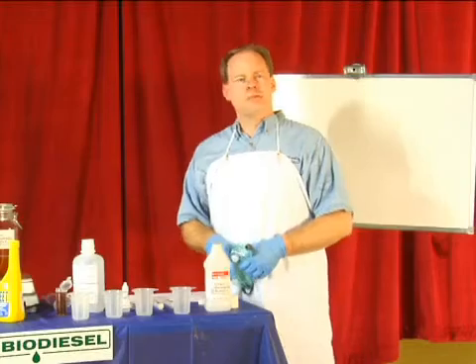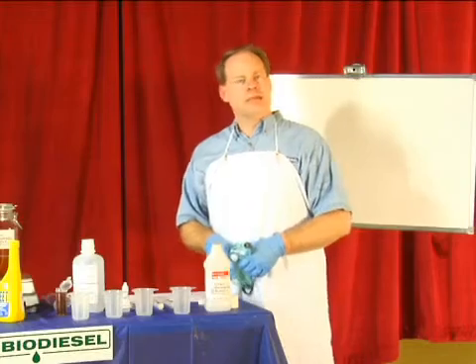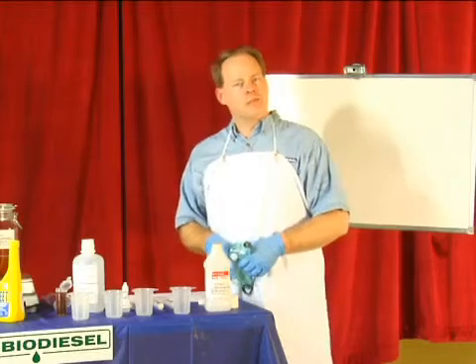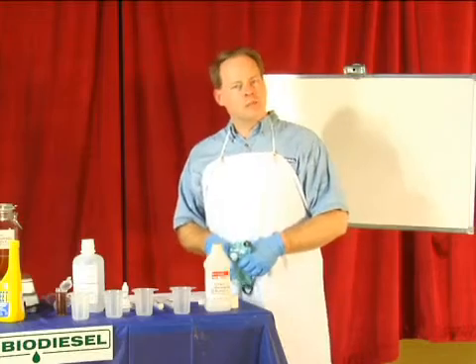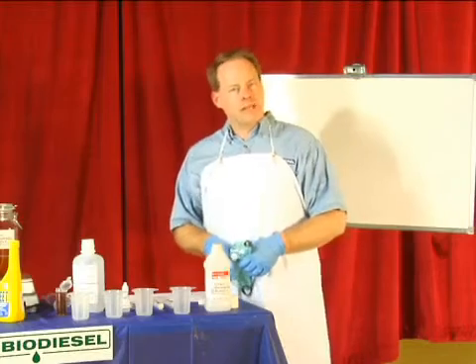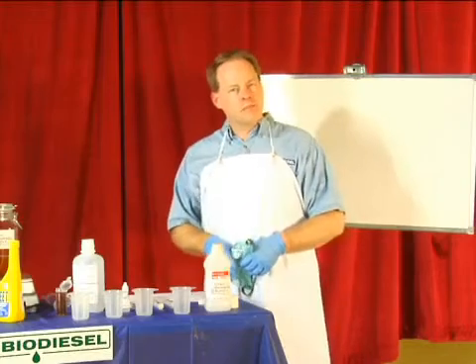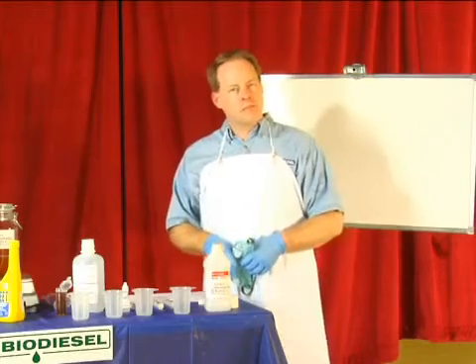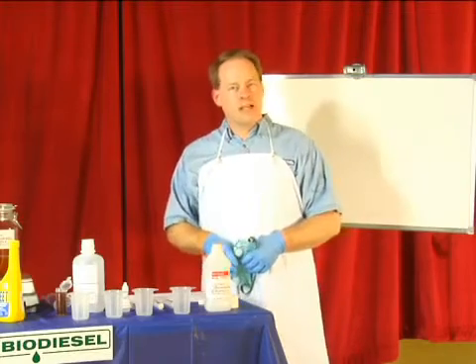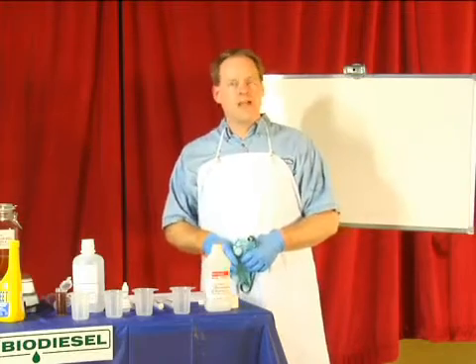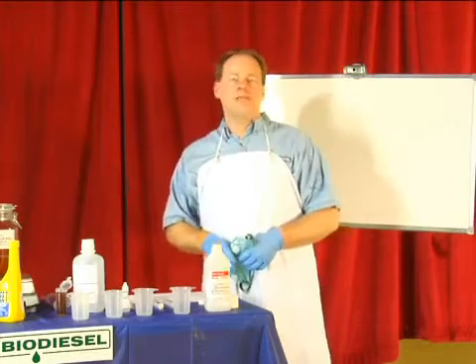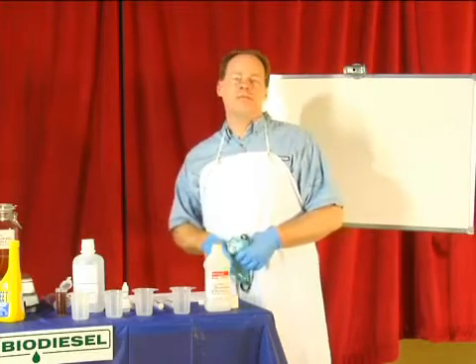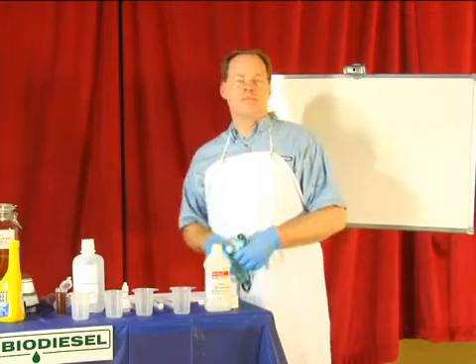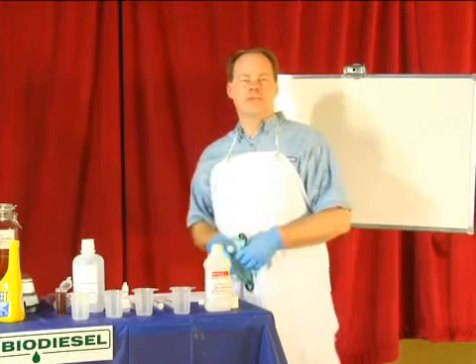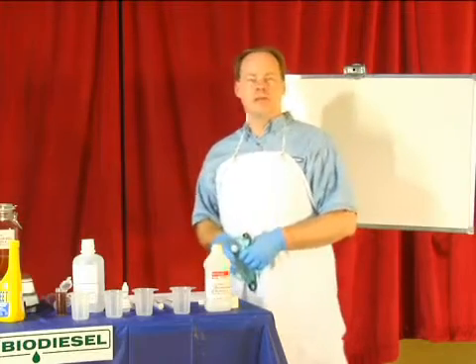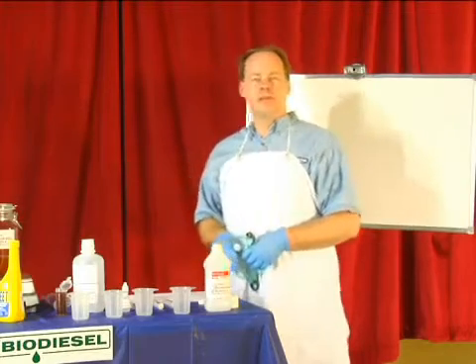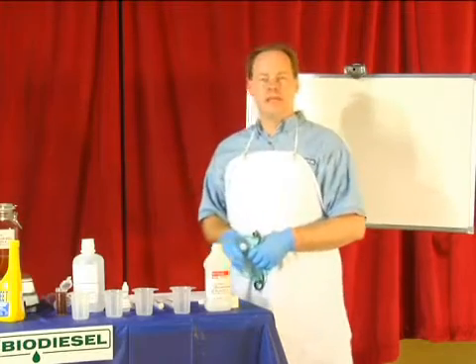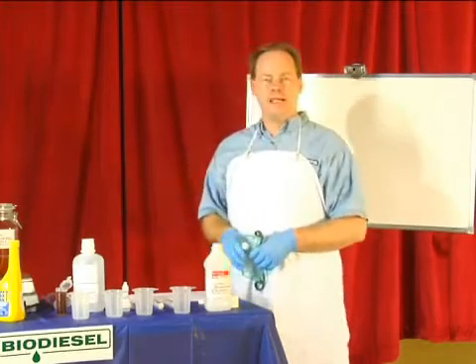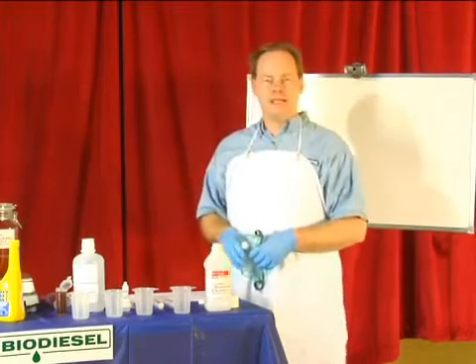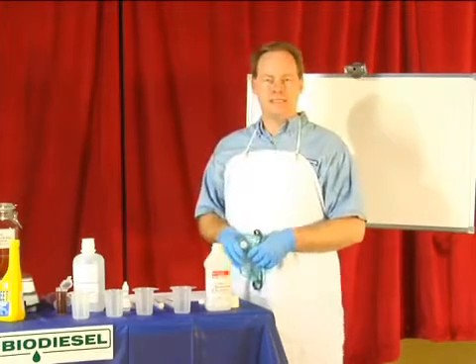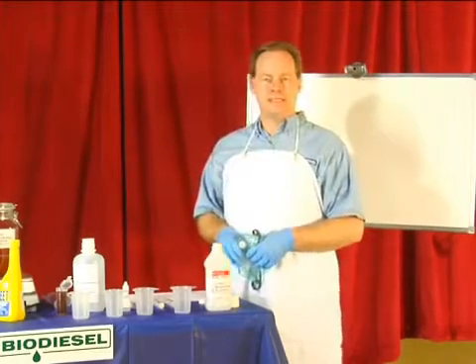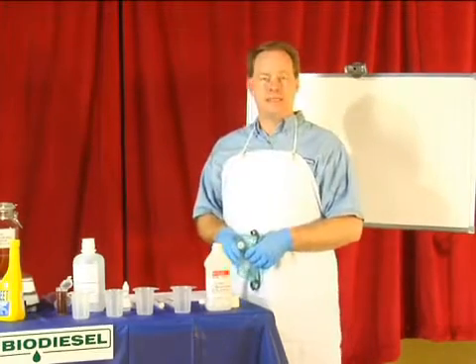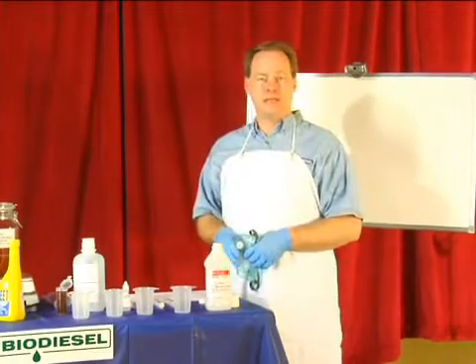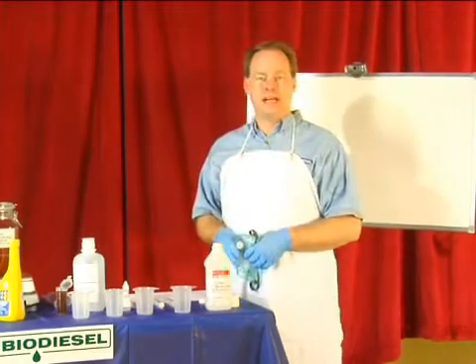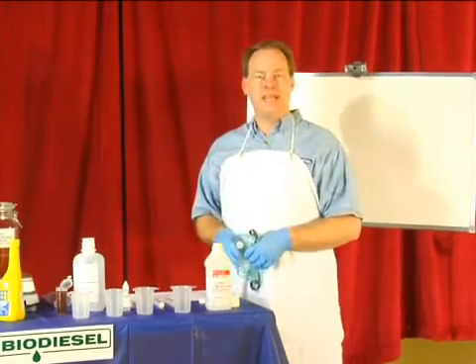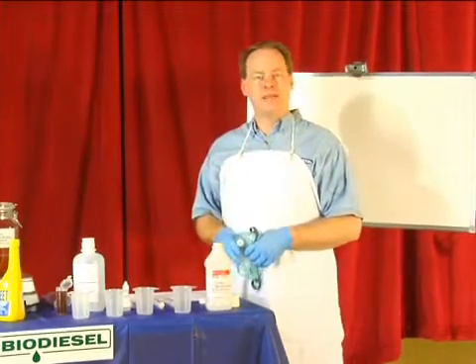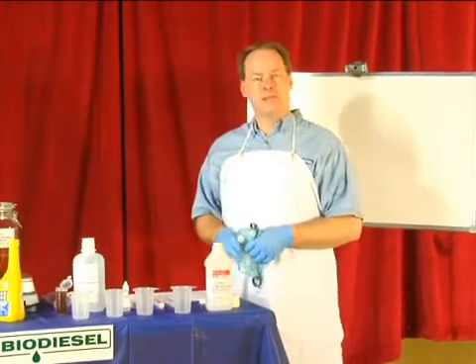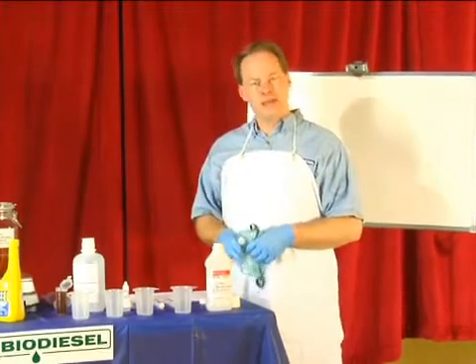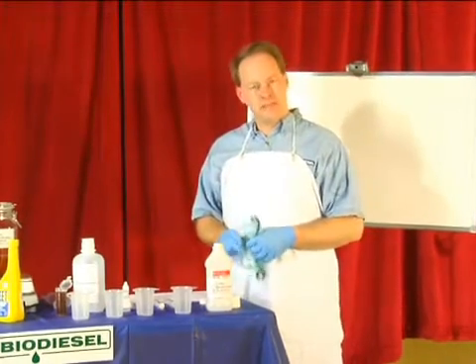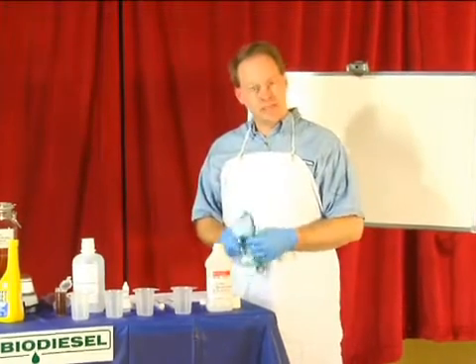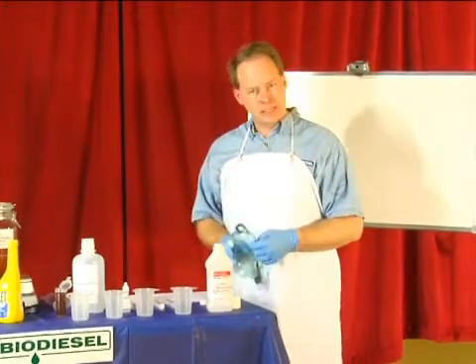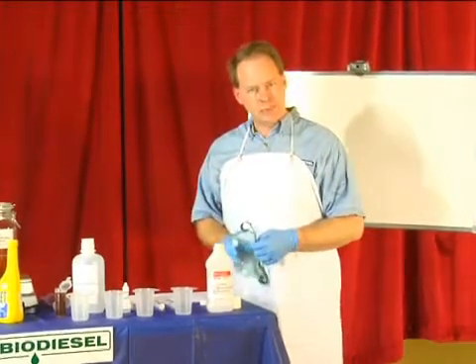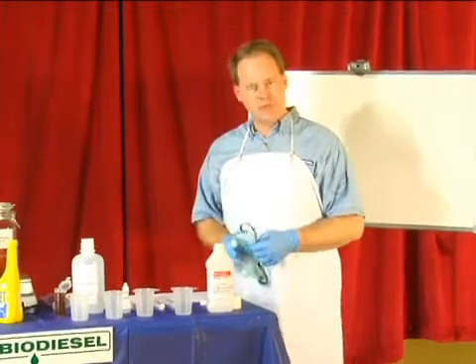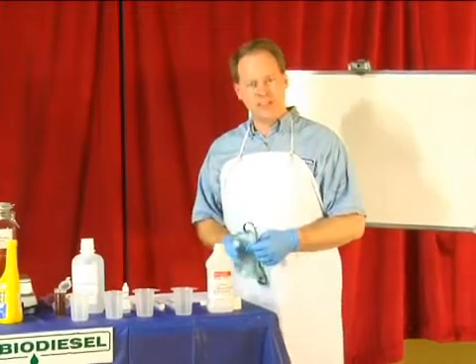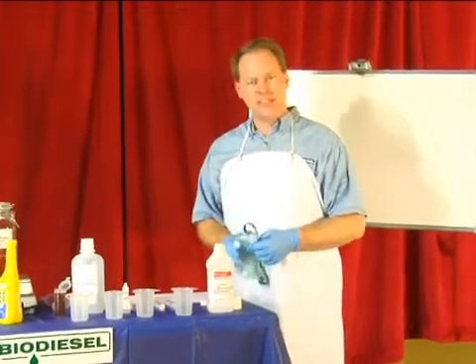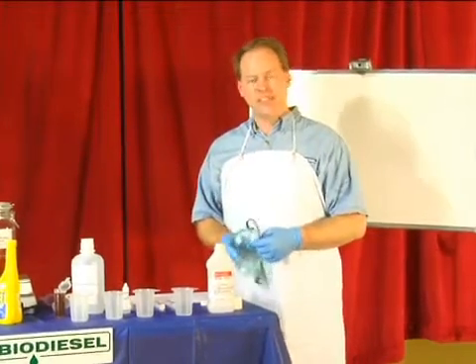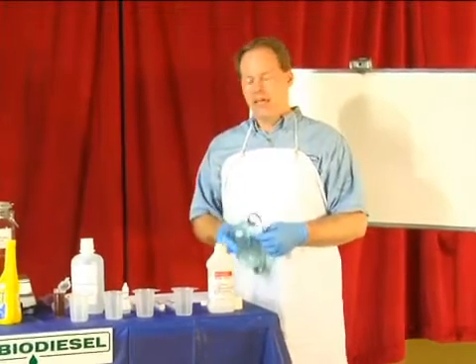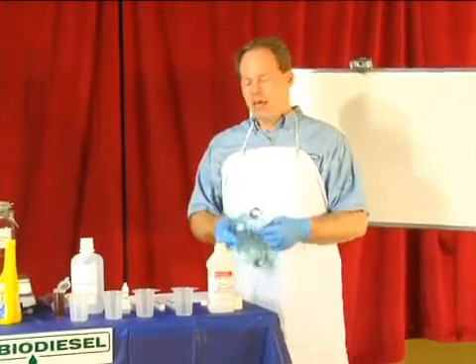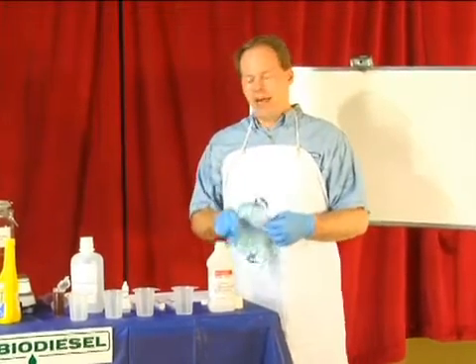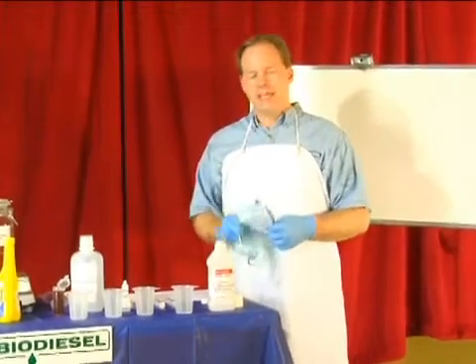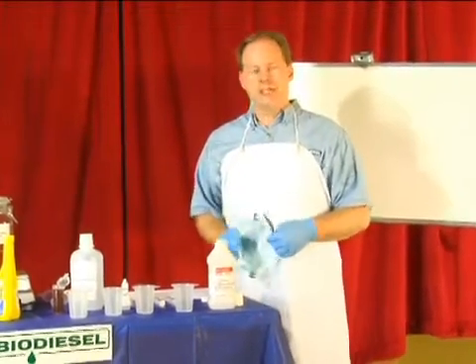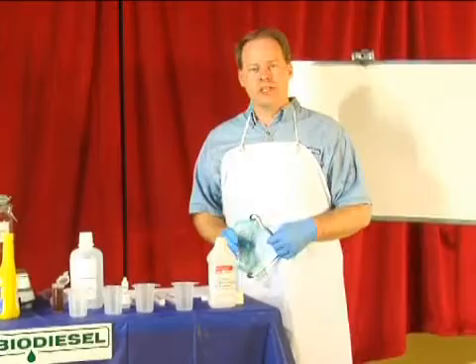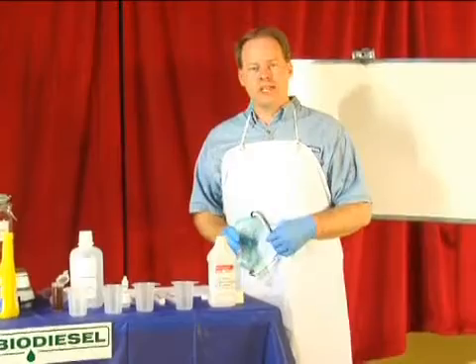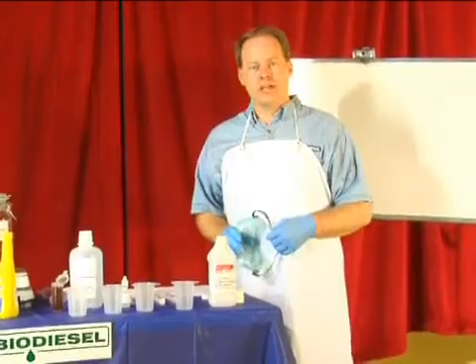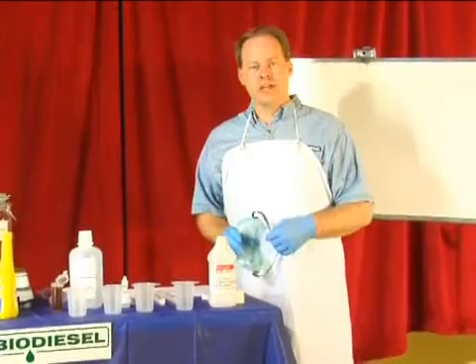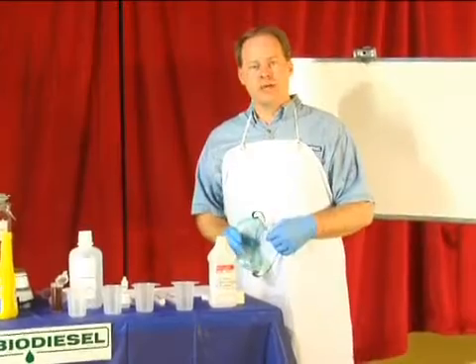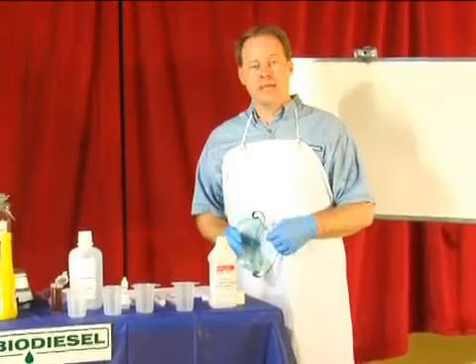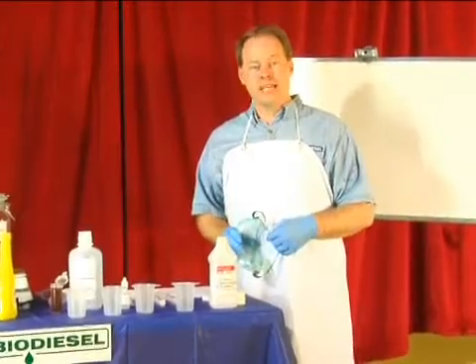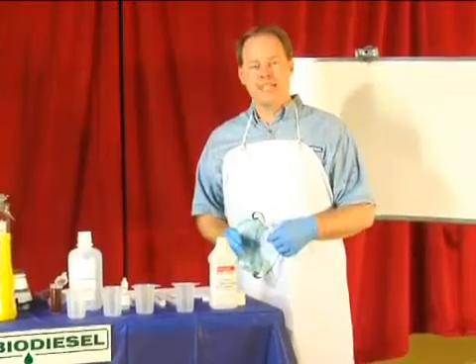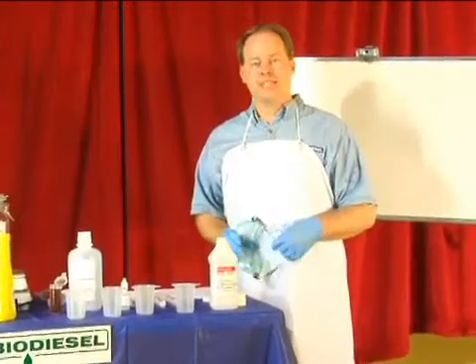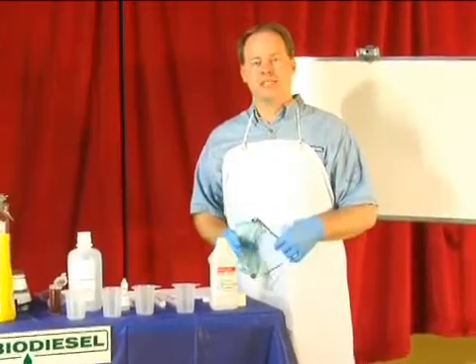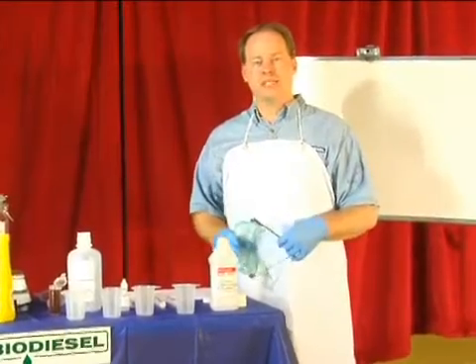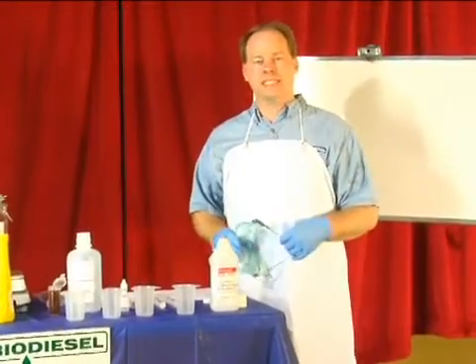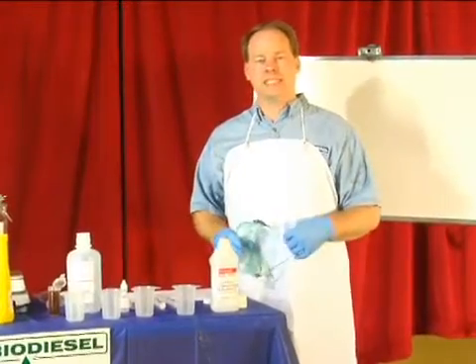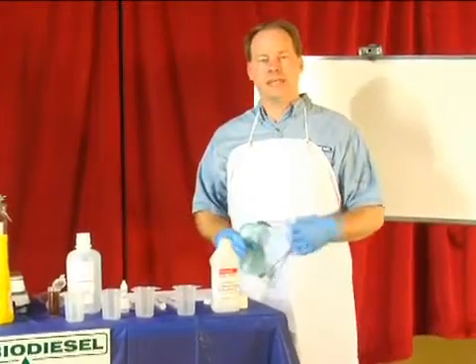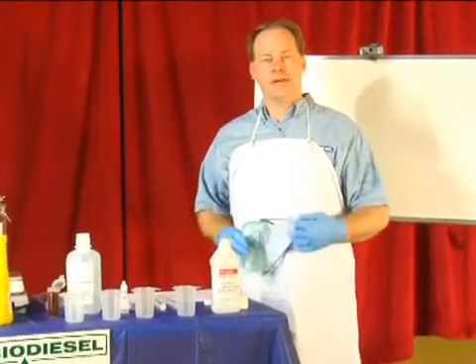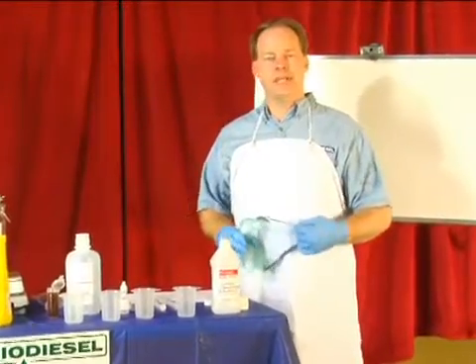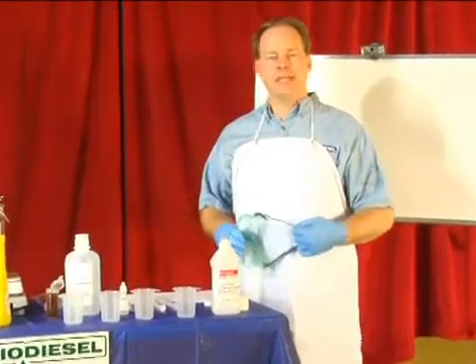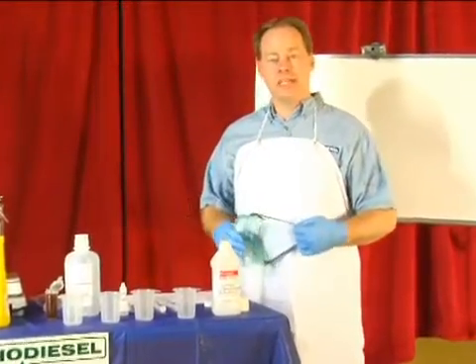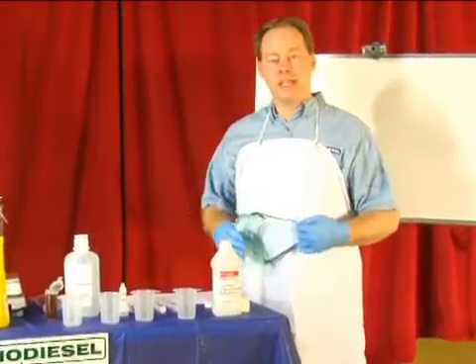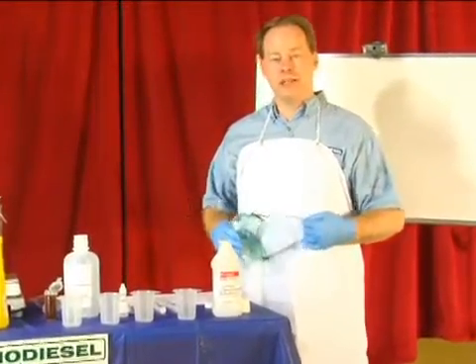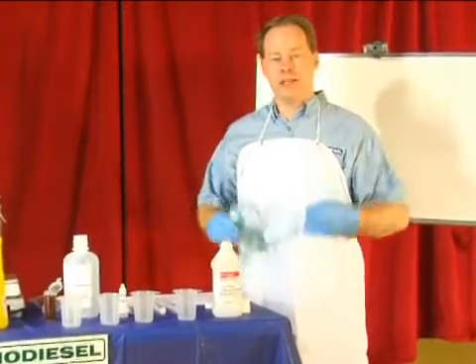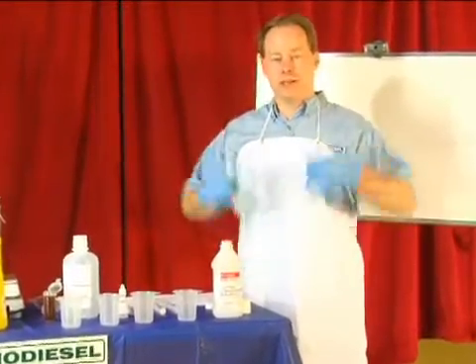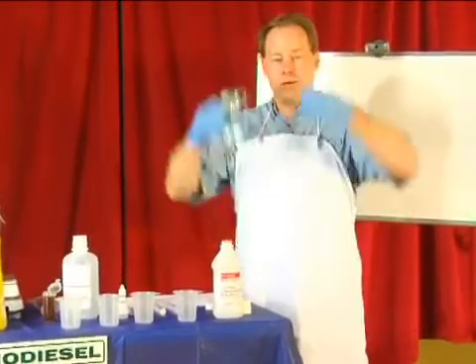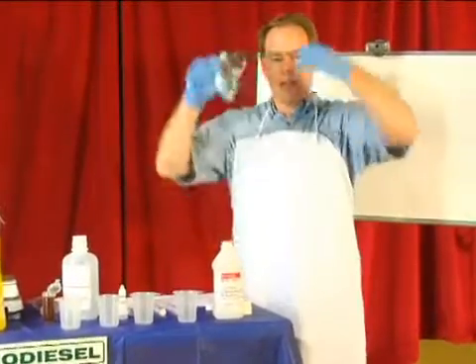My name is Graydon Blair from Utah Biodiesel Supply, and on behalf of Expert Village, I'm going to show you how to do a blank titration to get ready to titrate your oil.